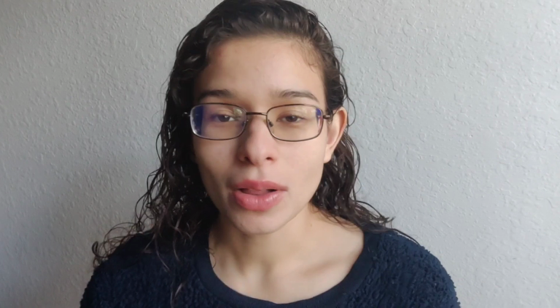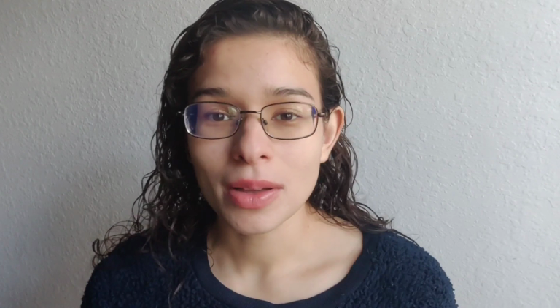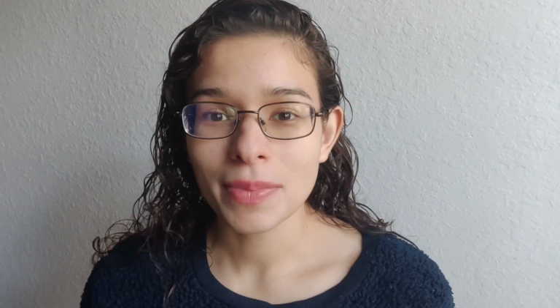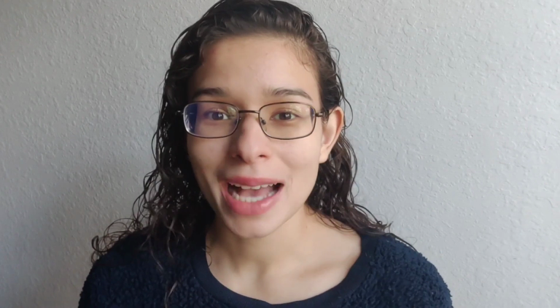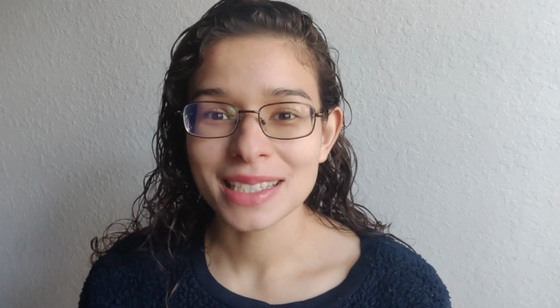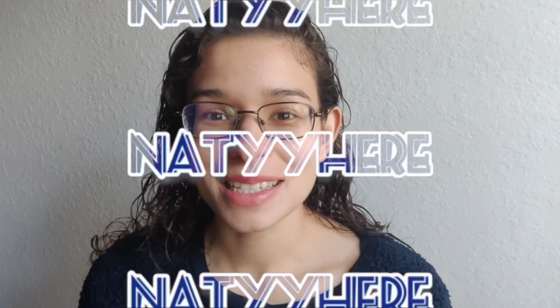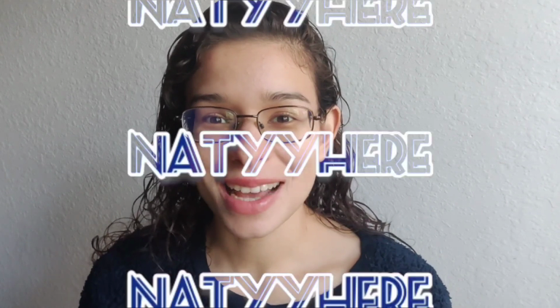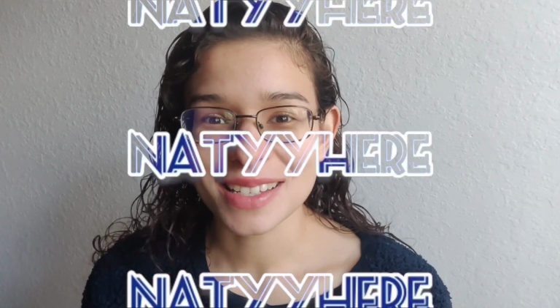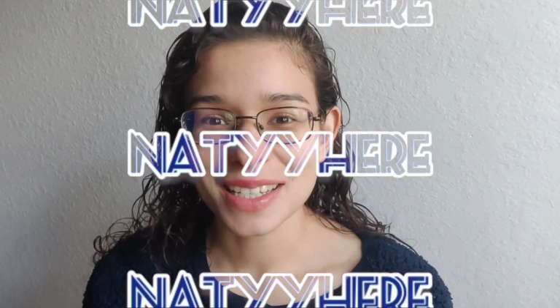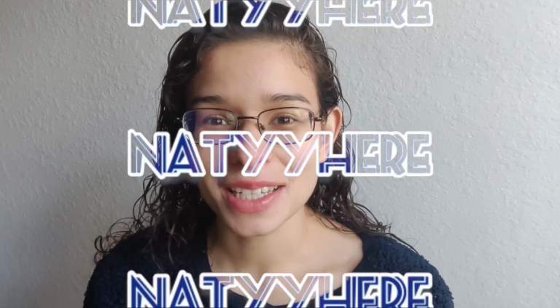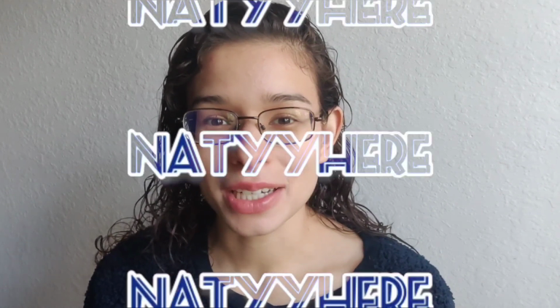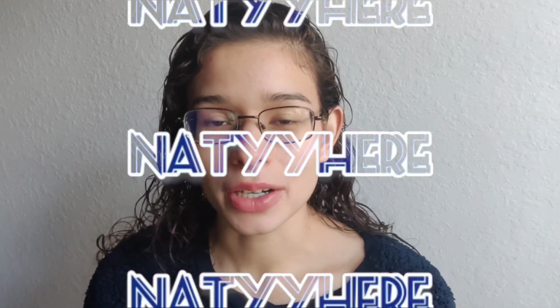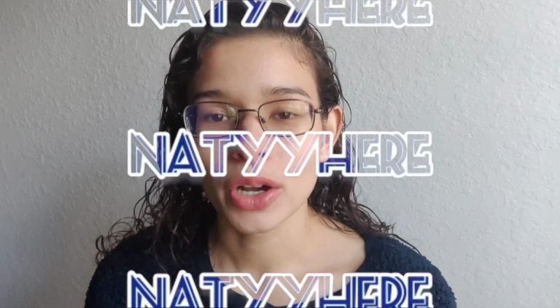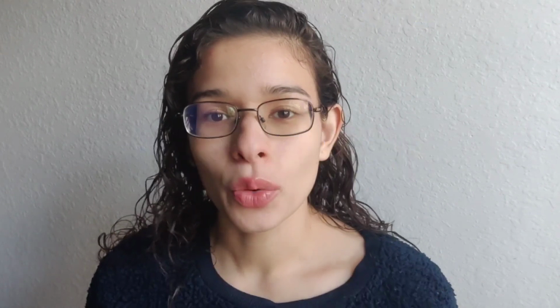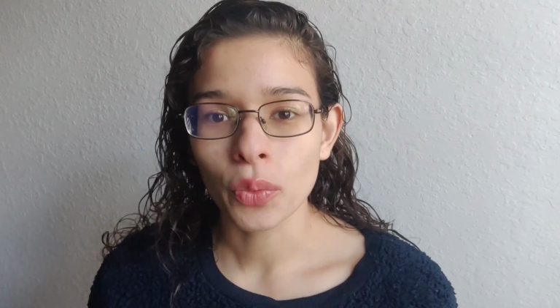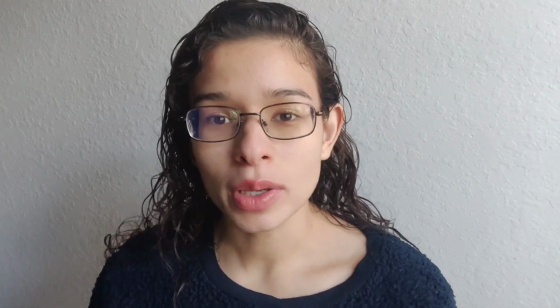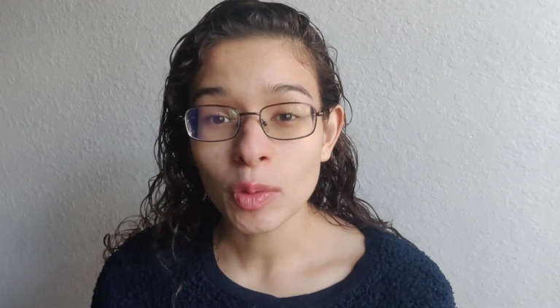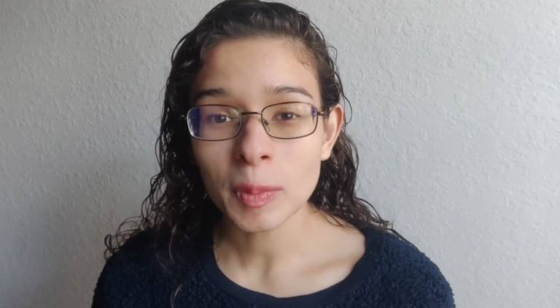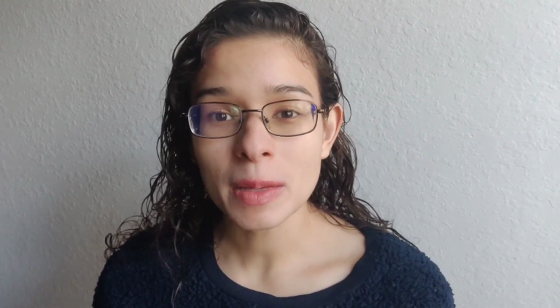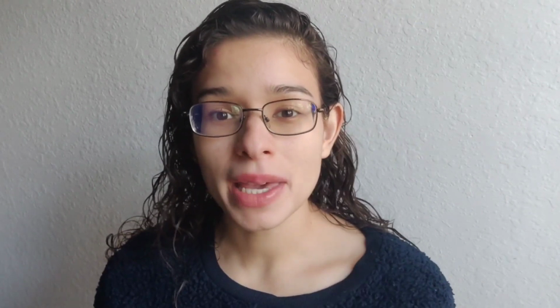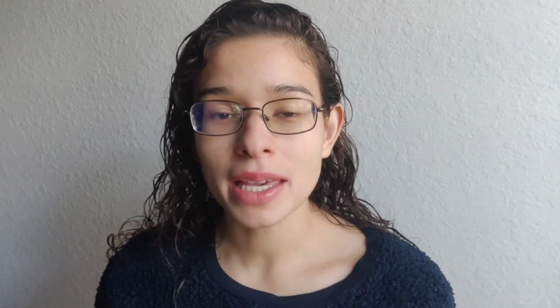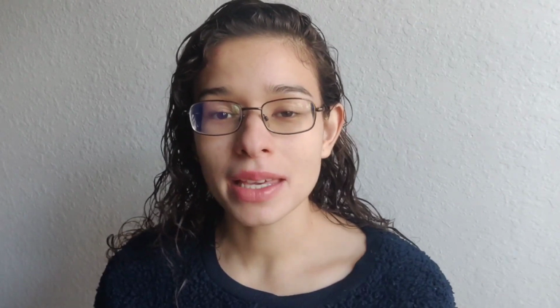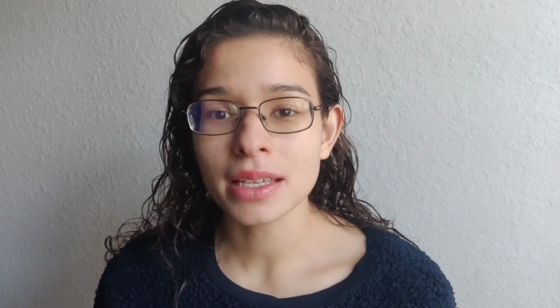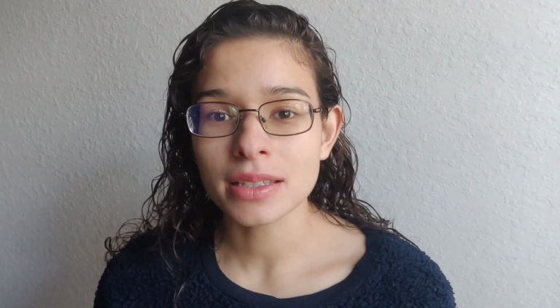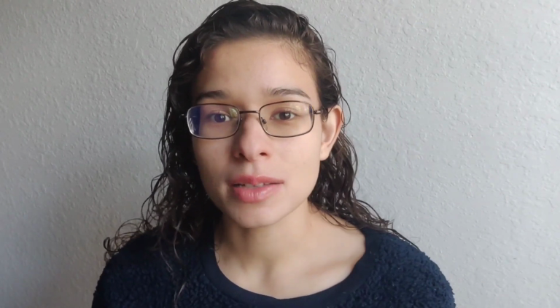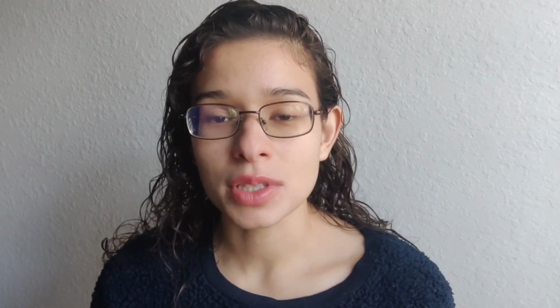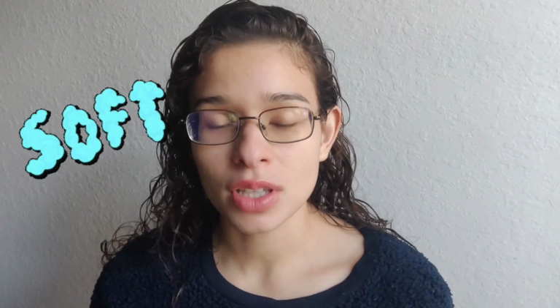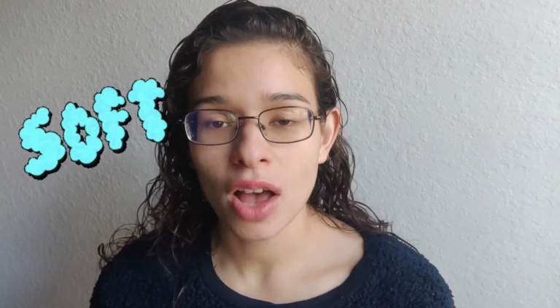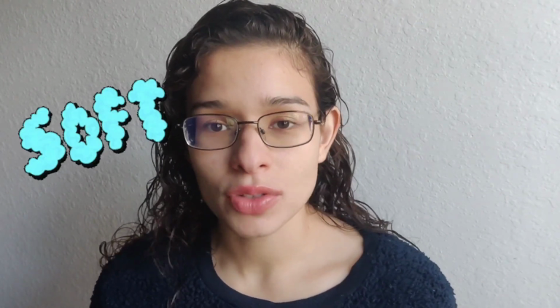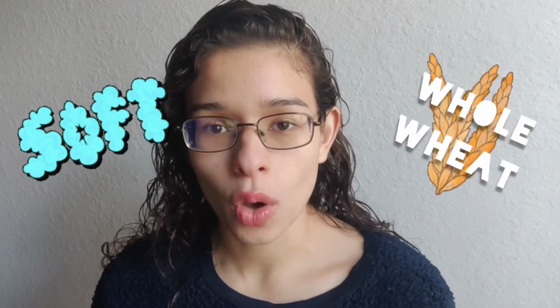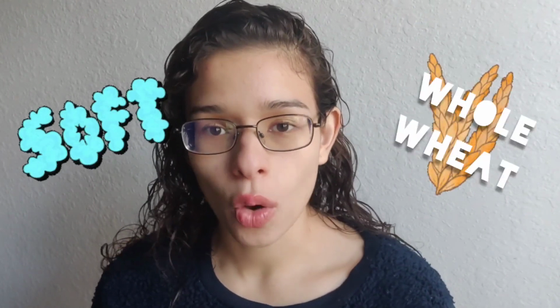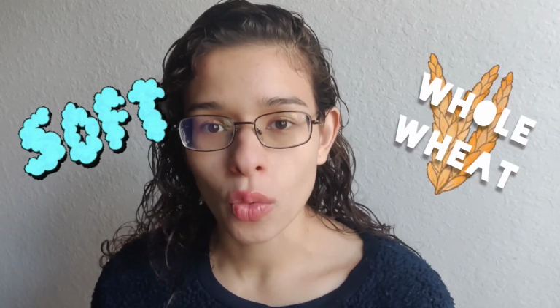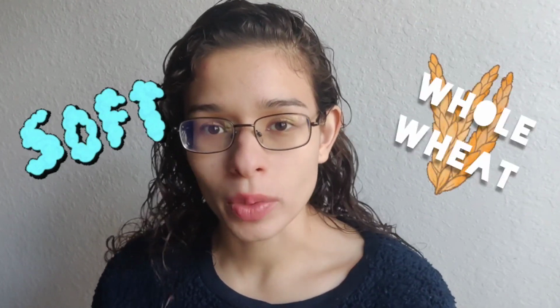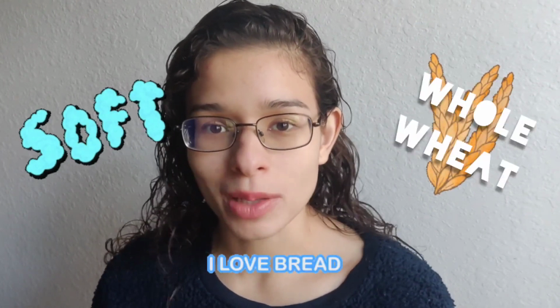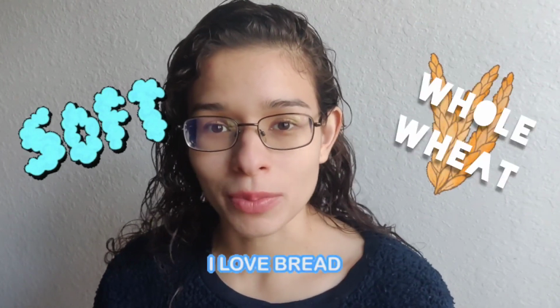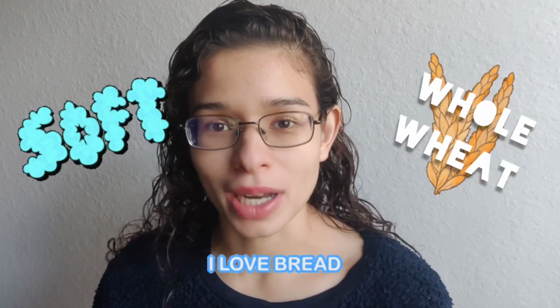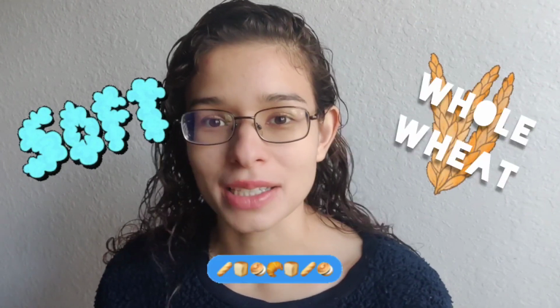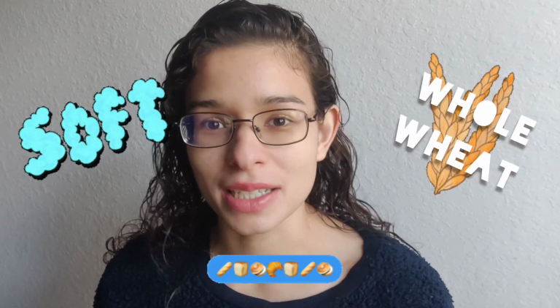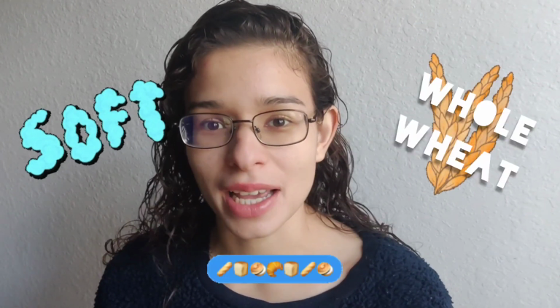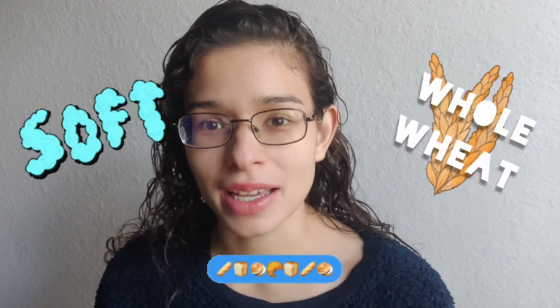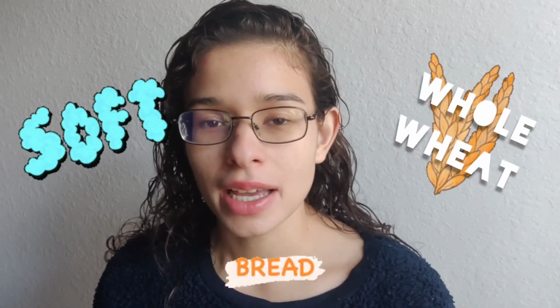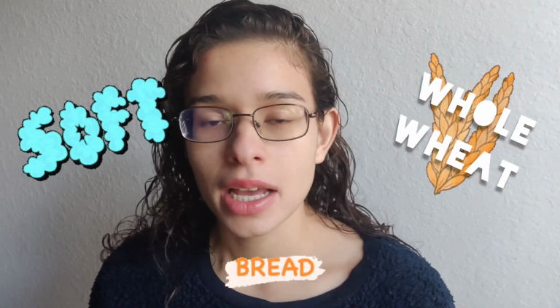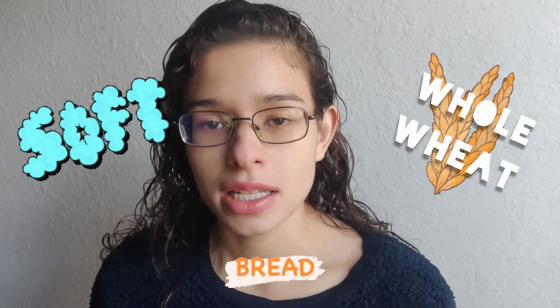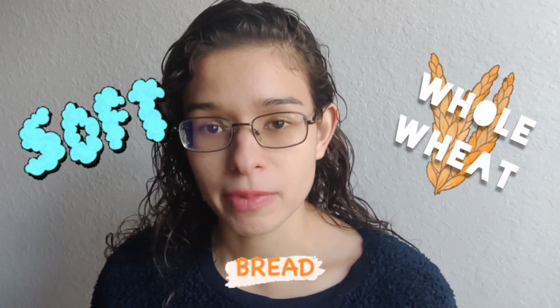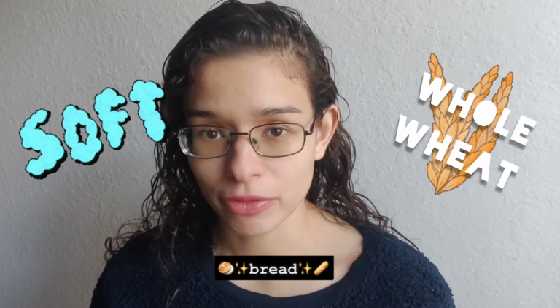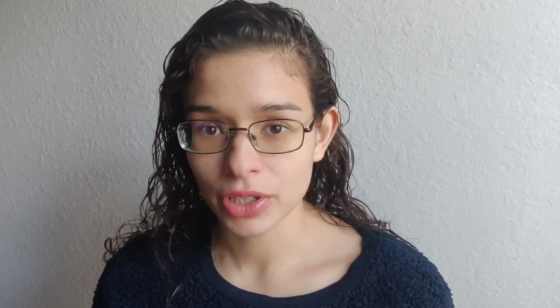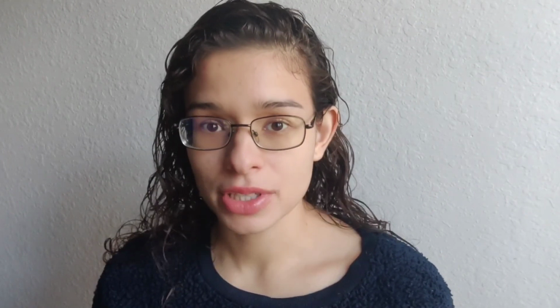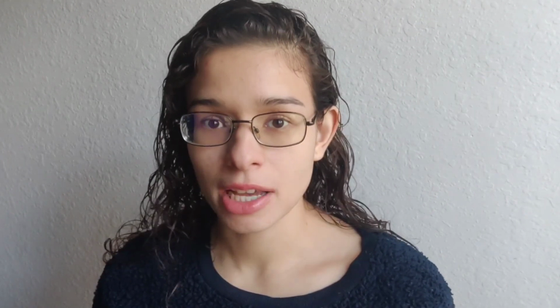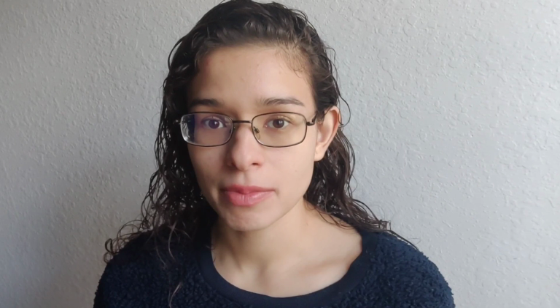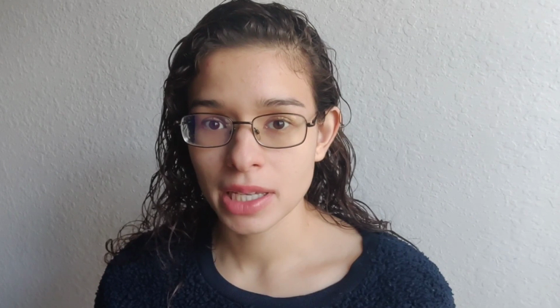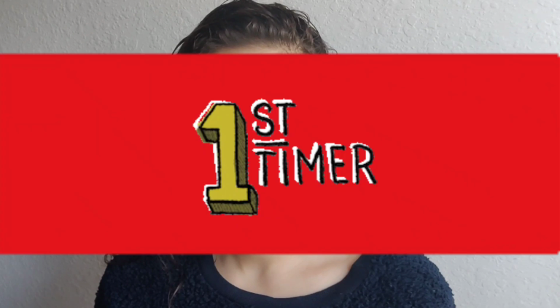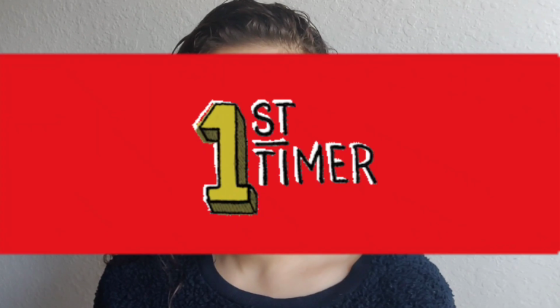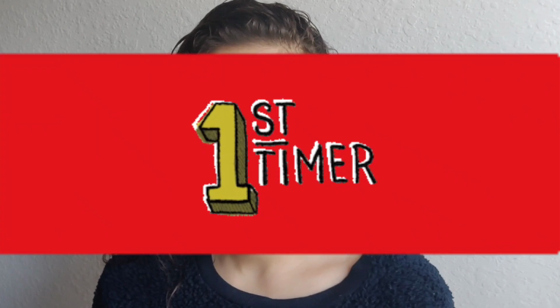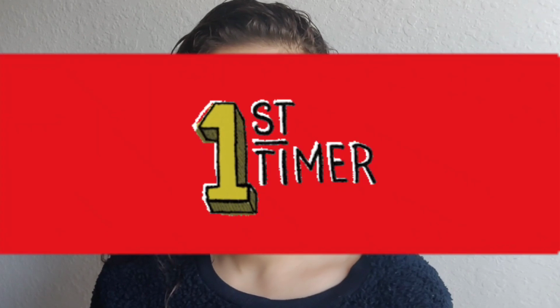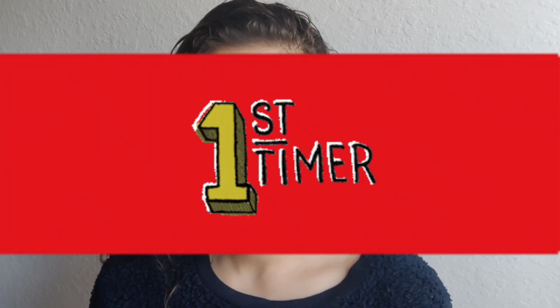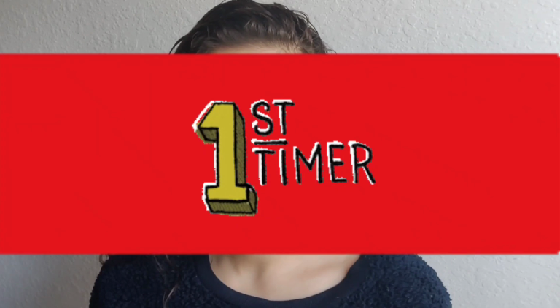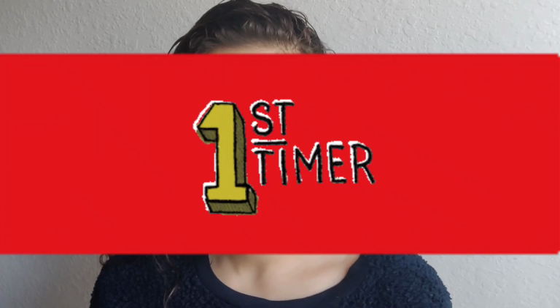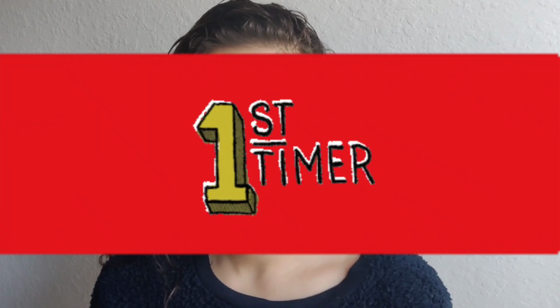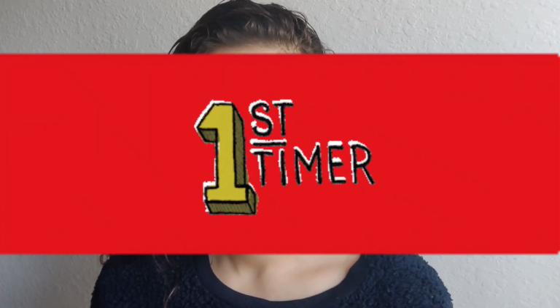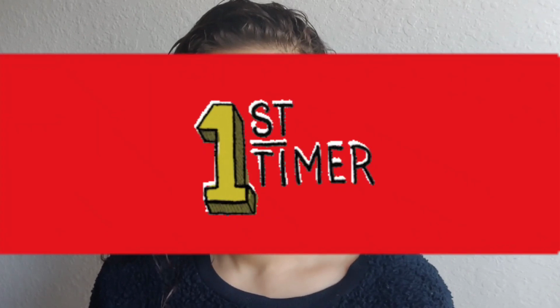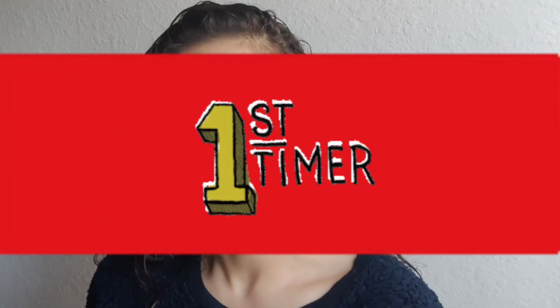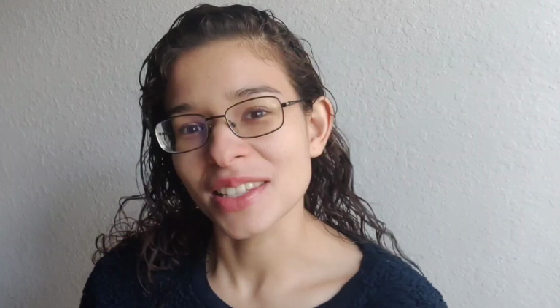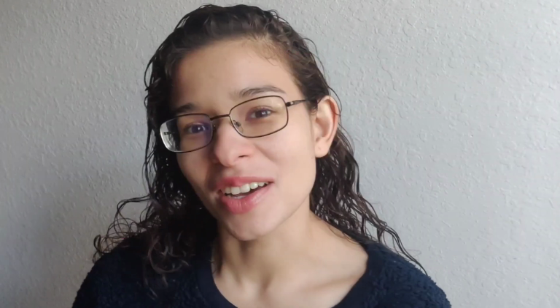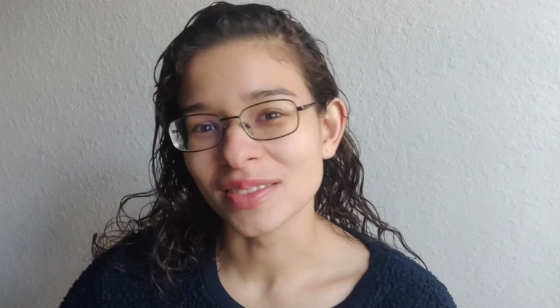Welcome back to Not To Hear. We will be making some soft whole wheat bread today. It's my first time making whole wheat bread. Let's go.